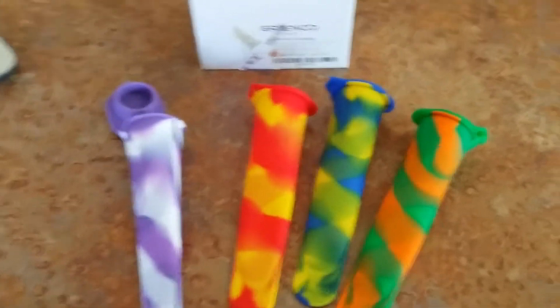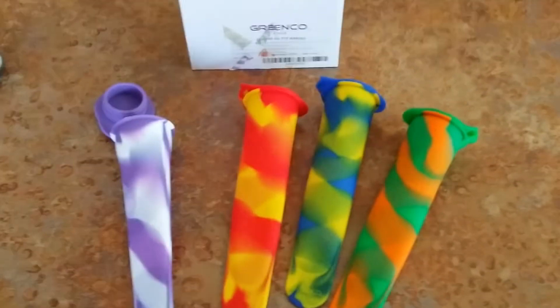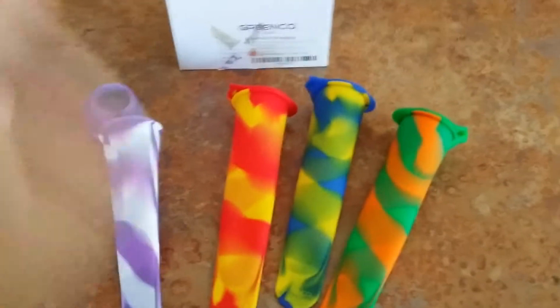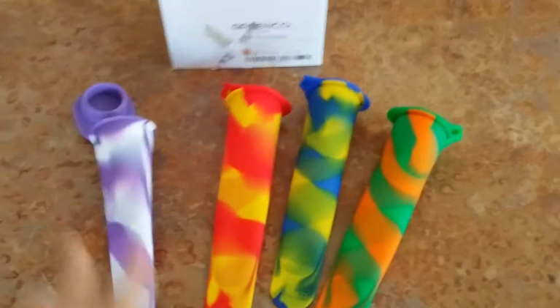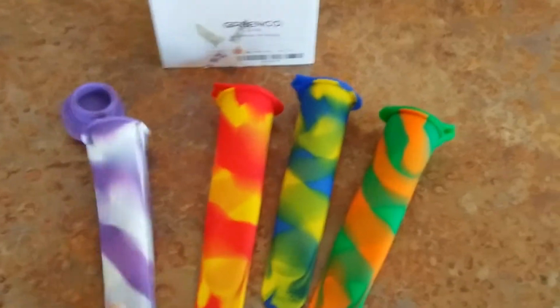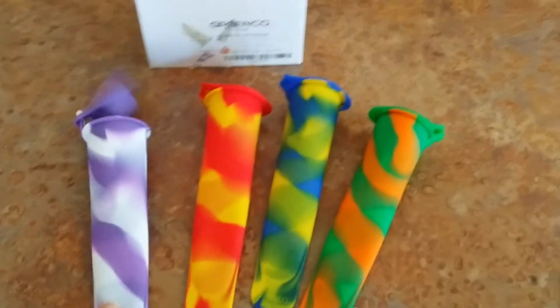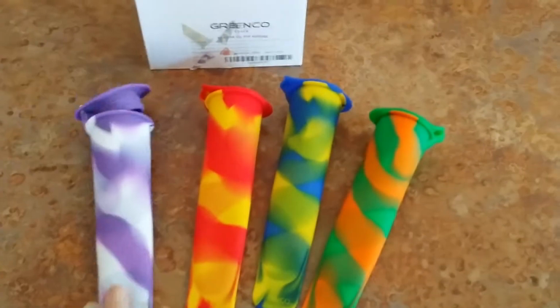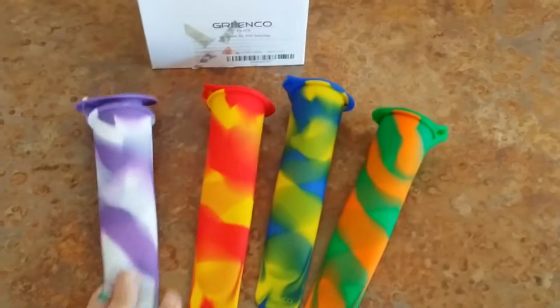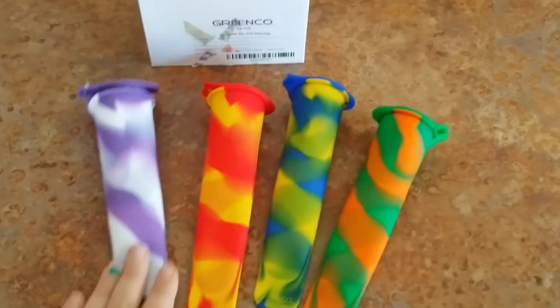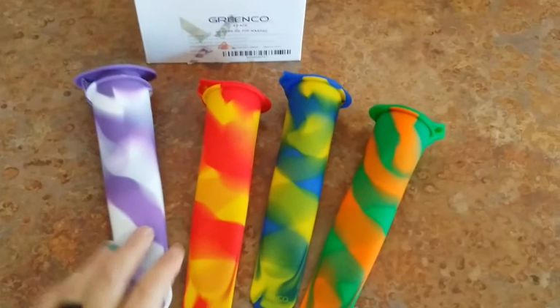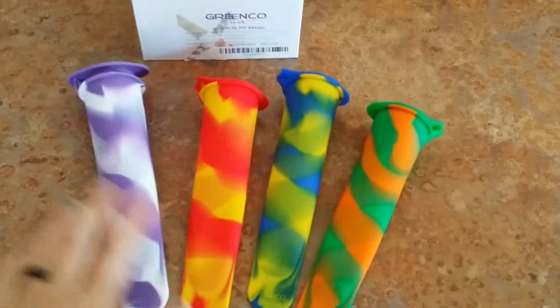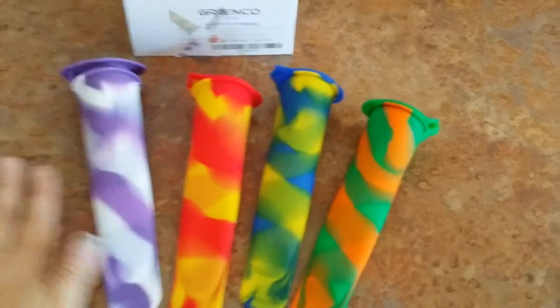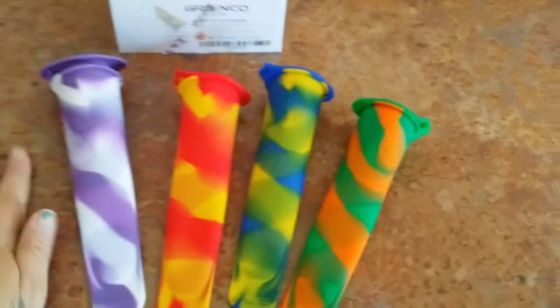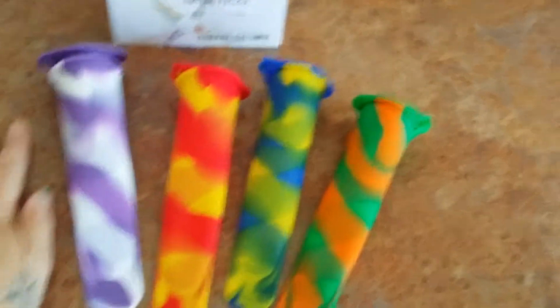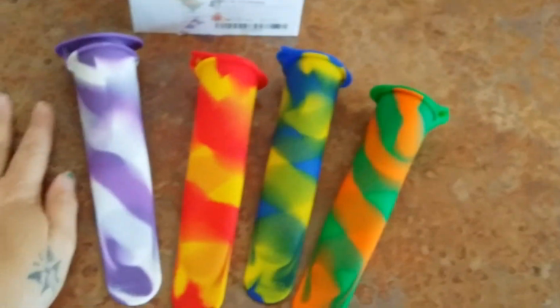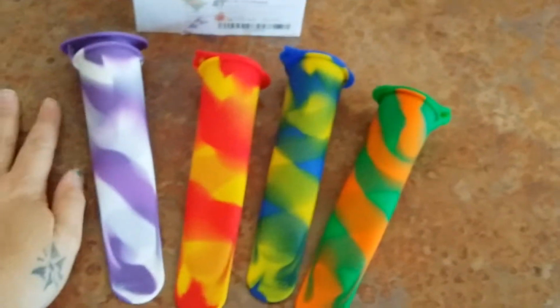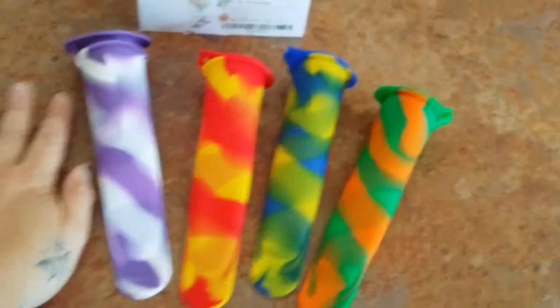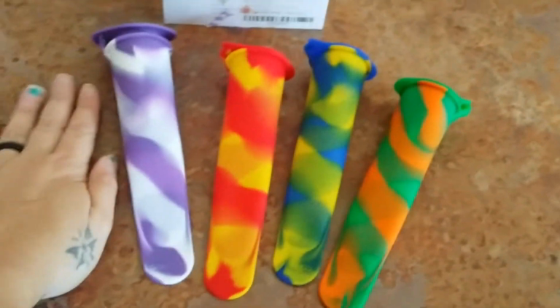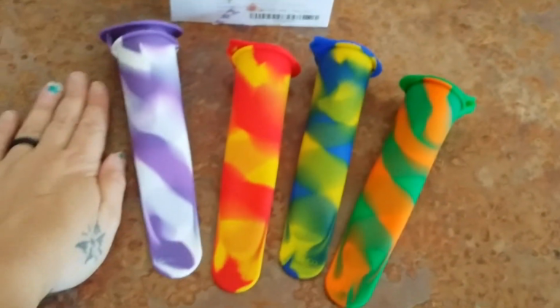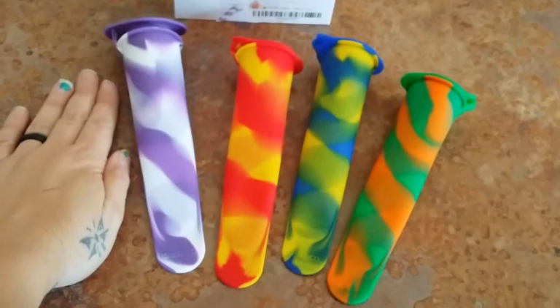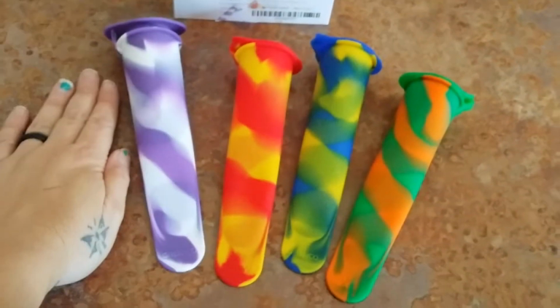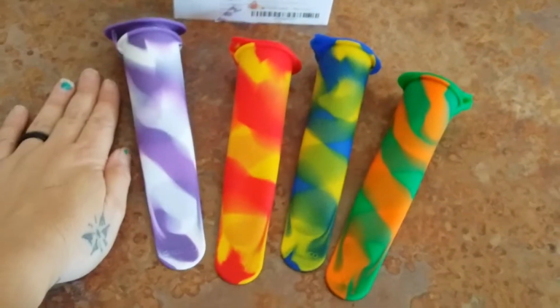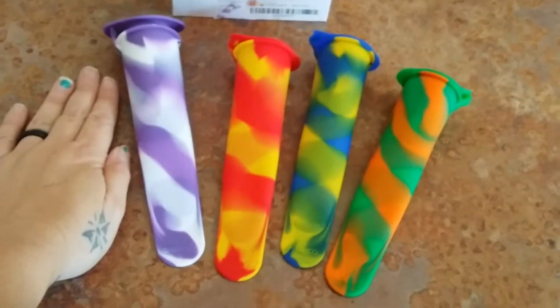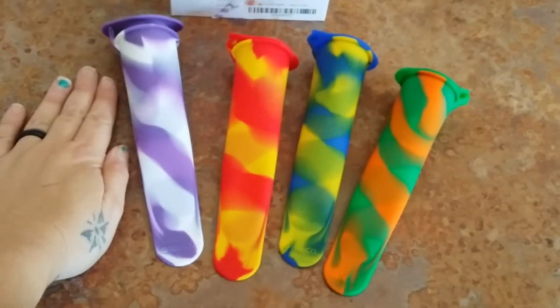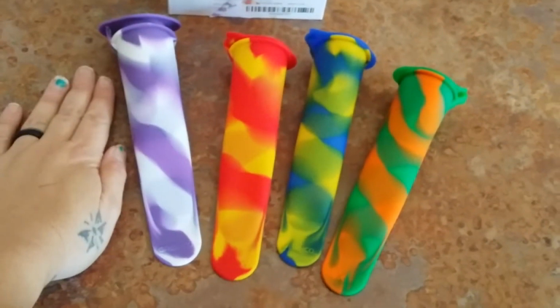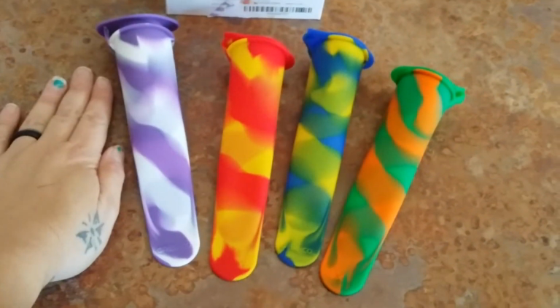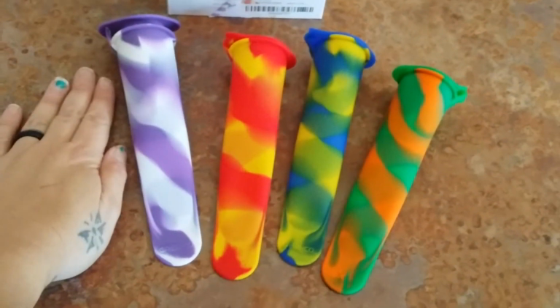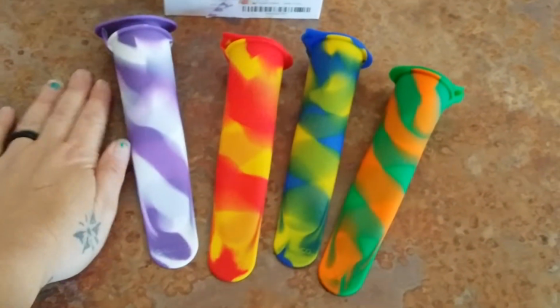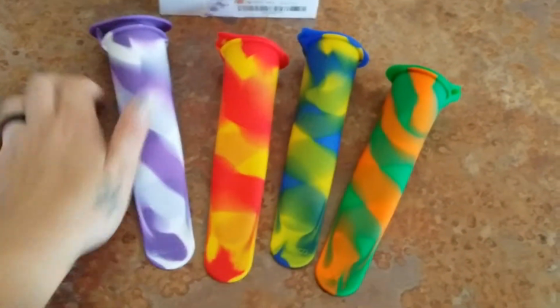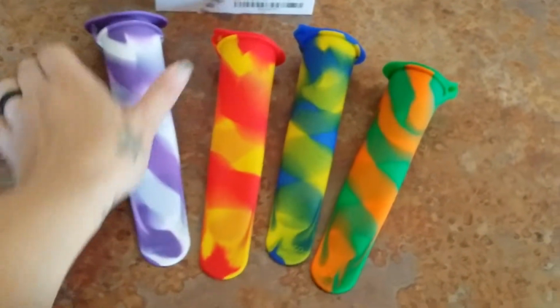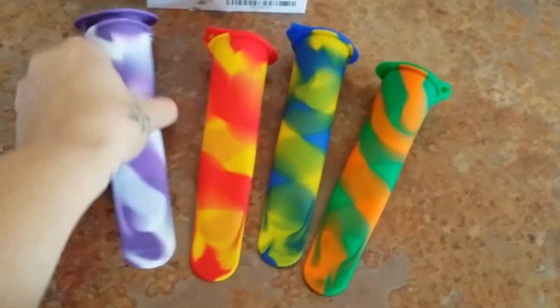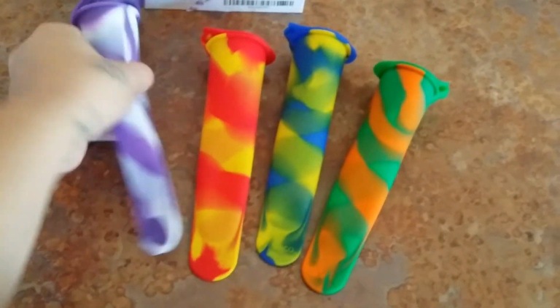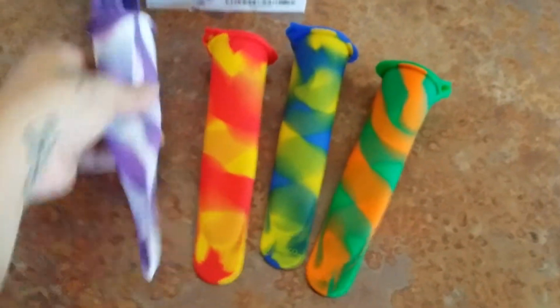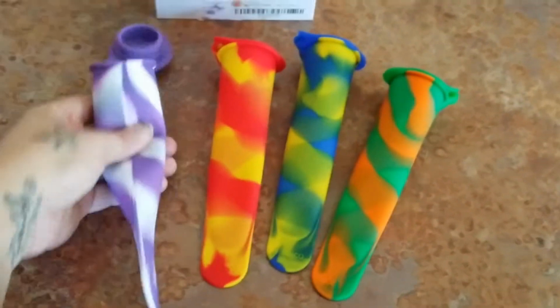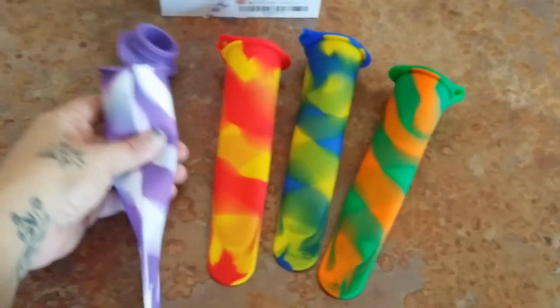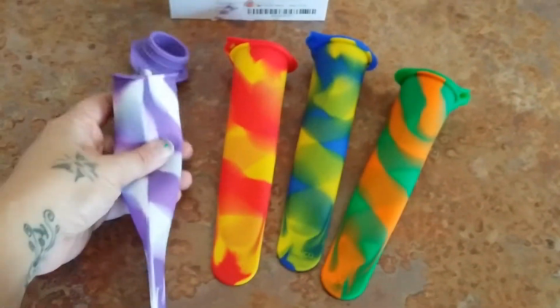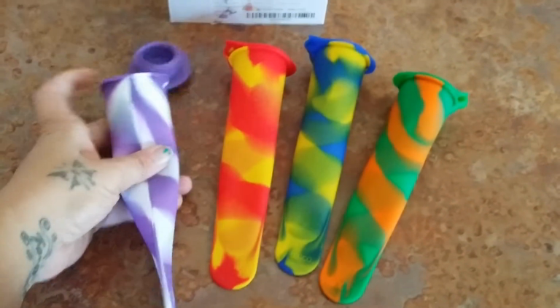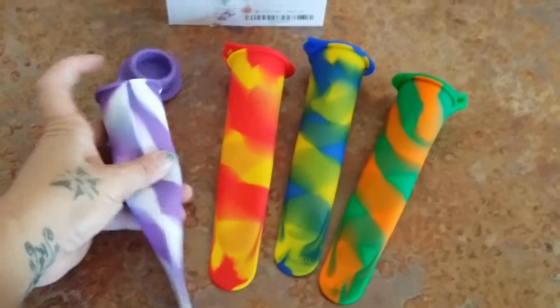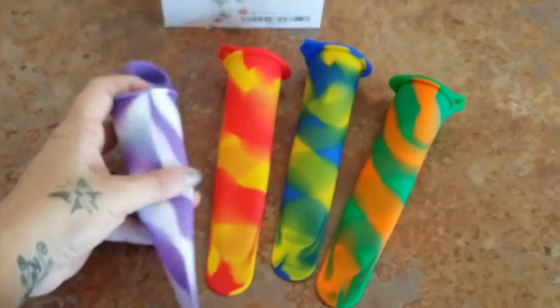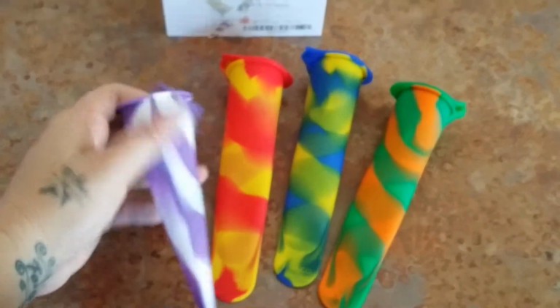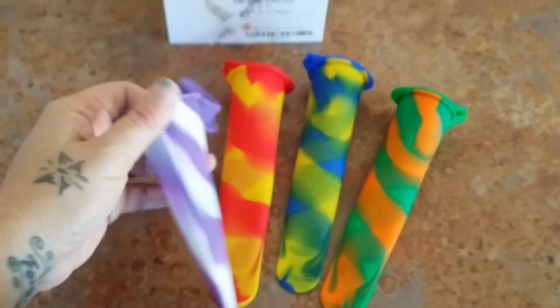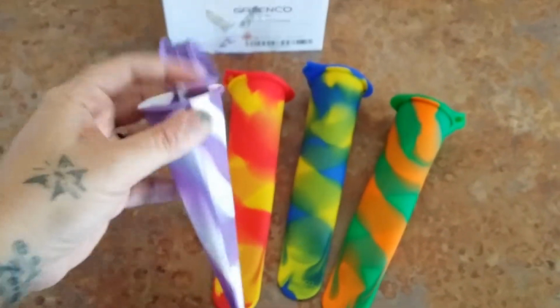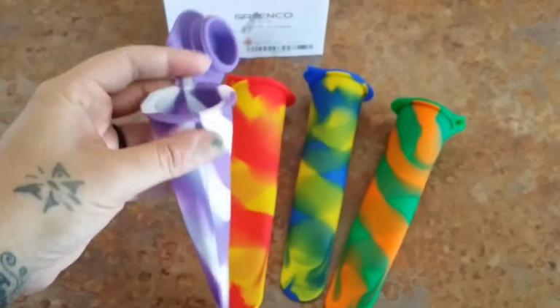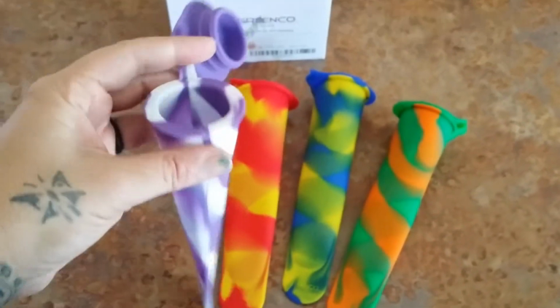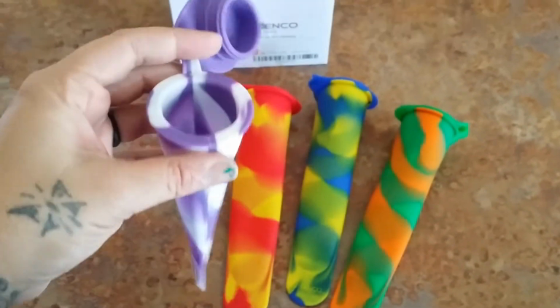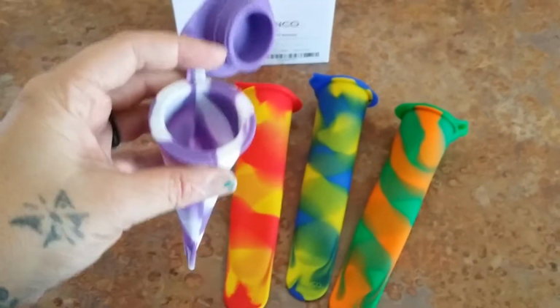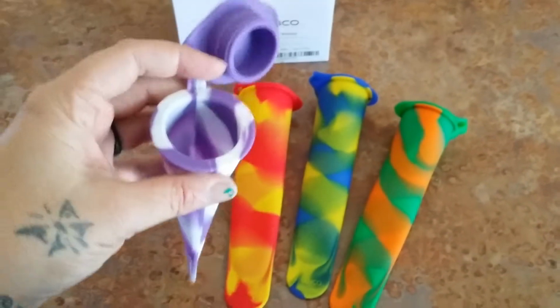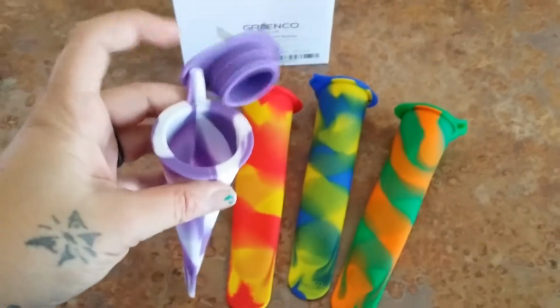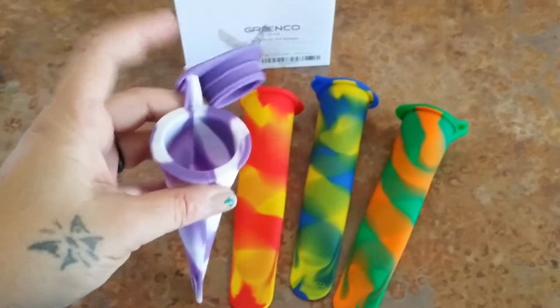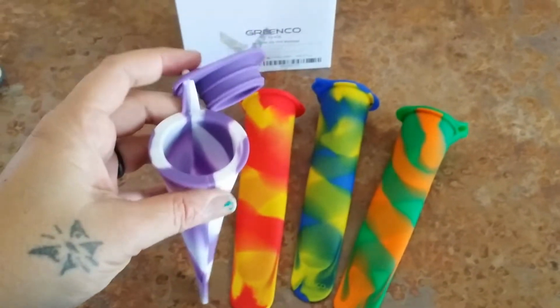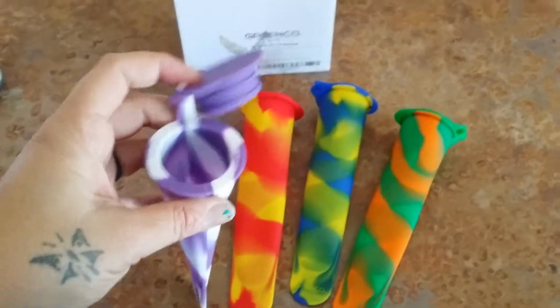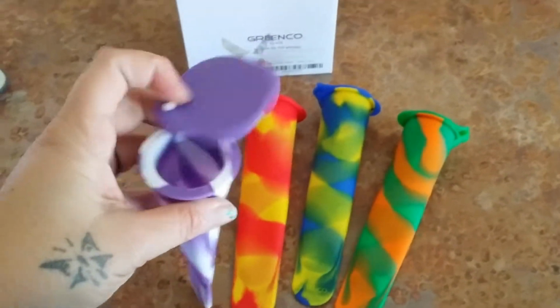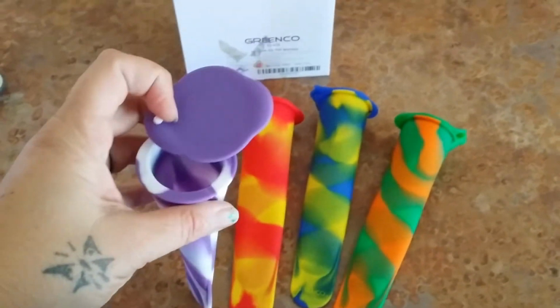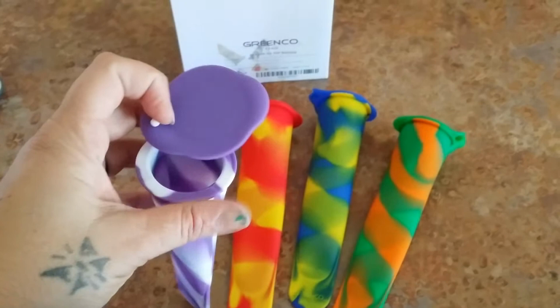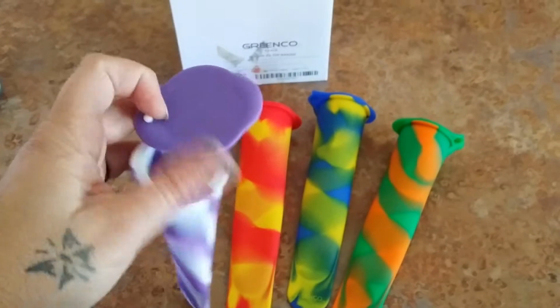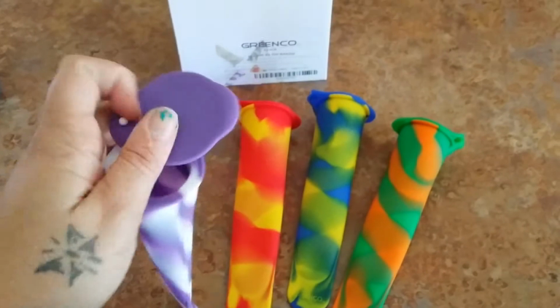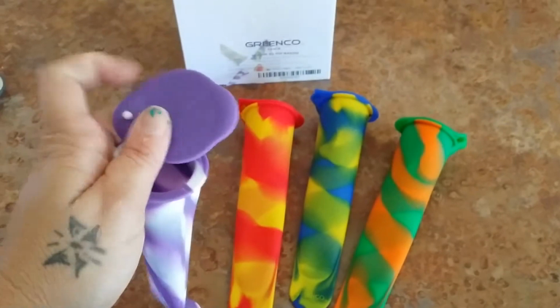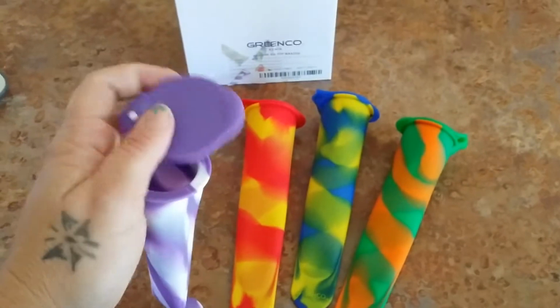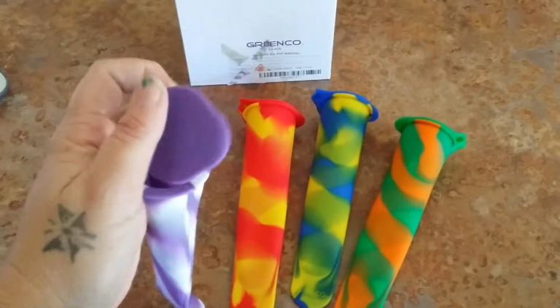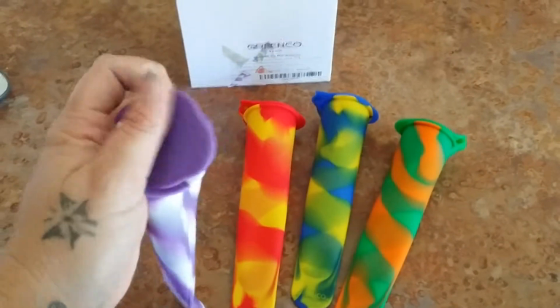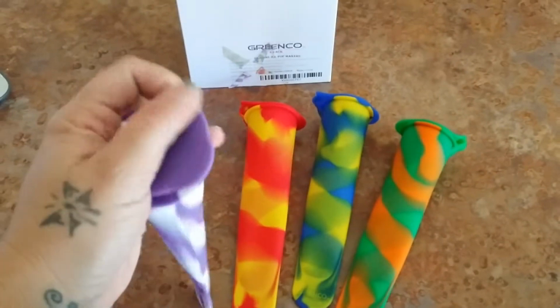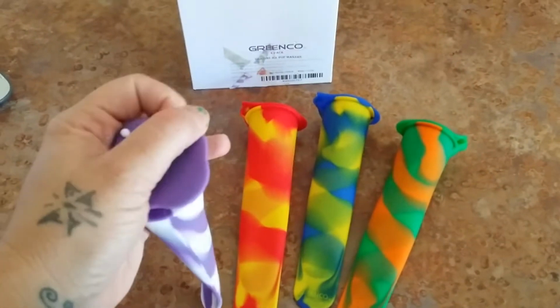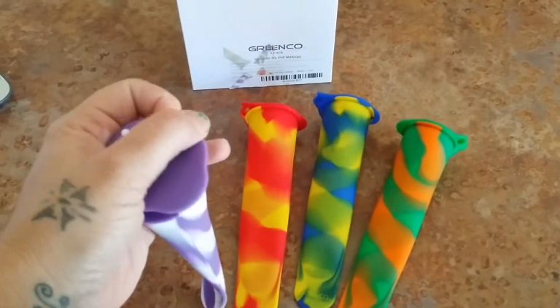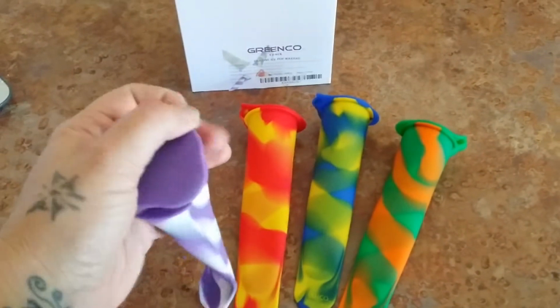These things are great. Check out the size of those. There are four in the pack and they are $6.99 on Amazon — that is where you can purchase them.